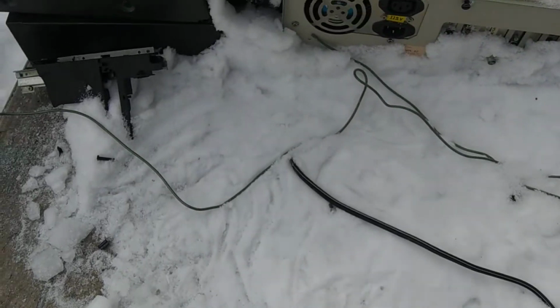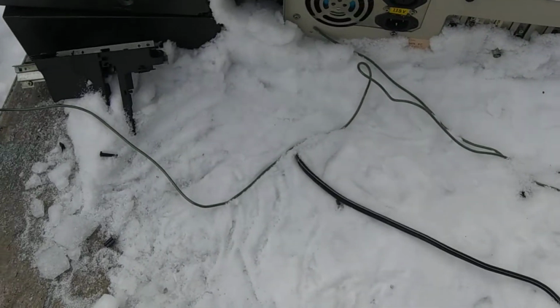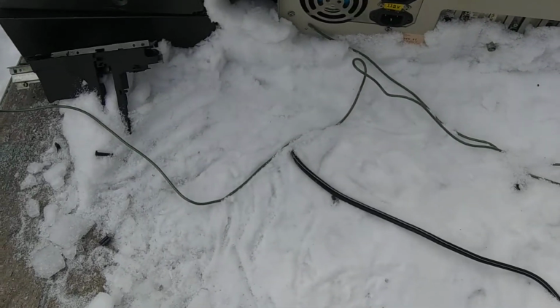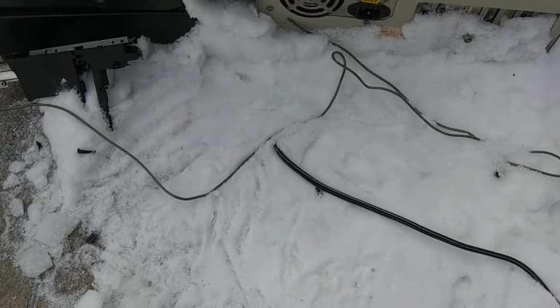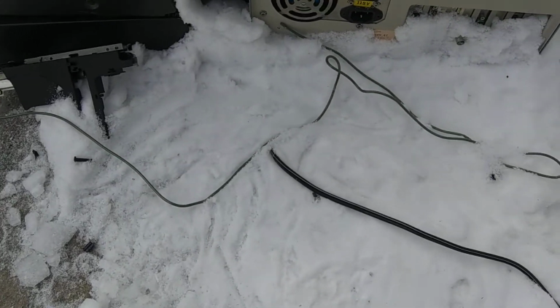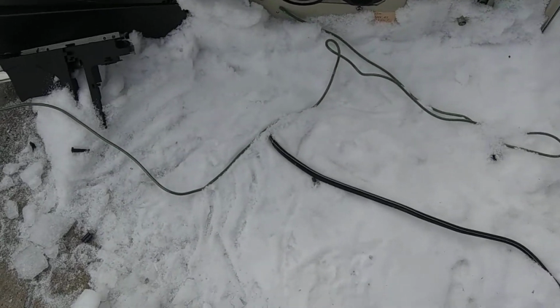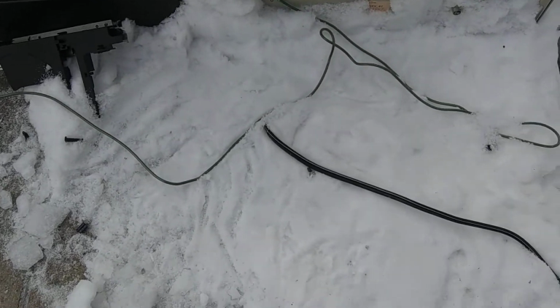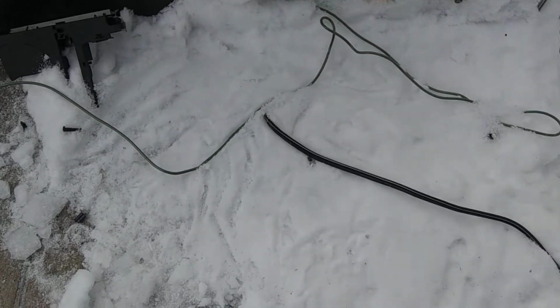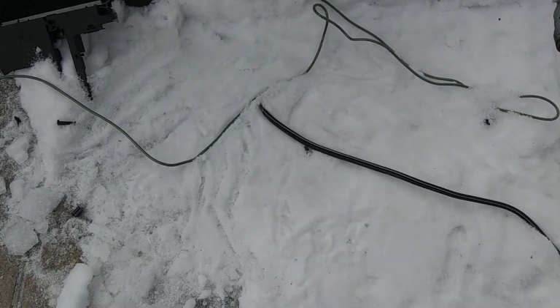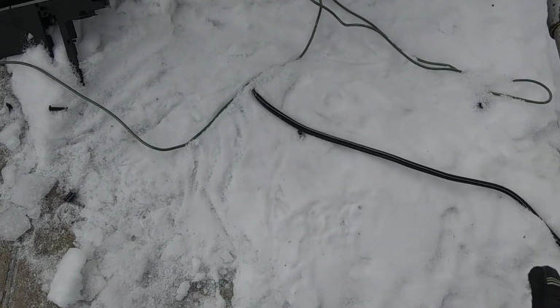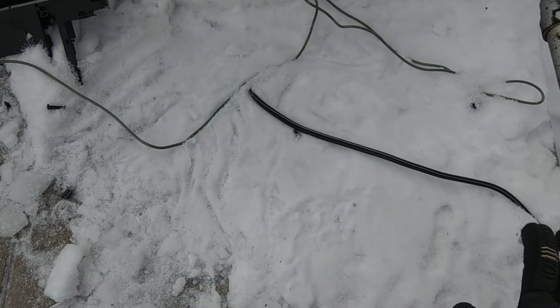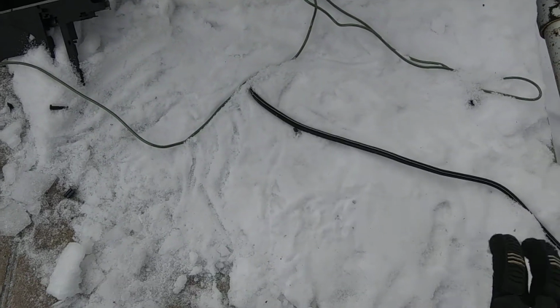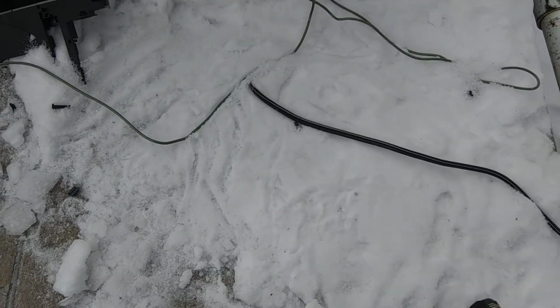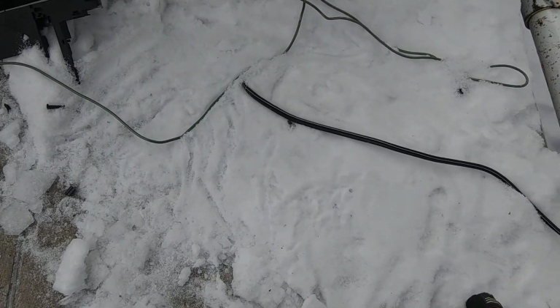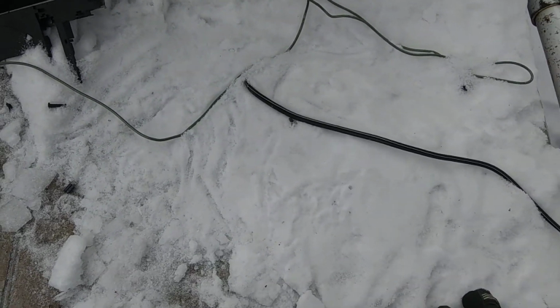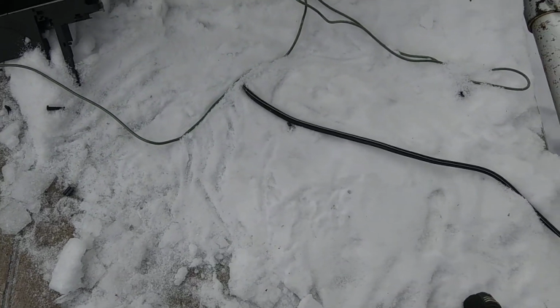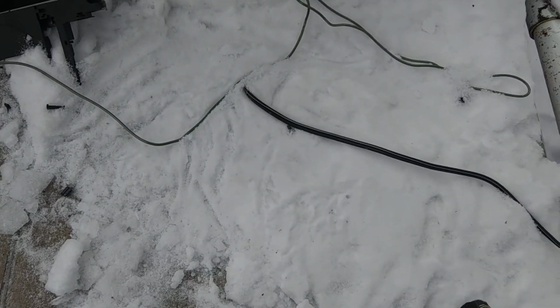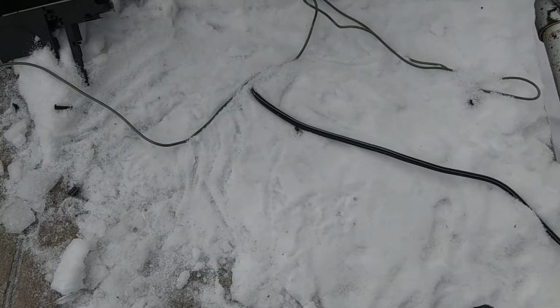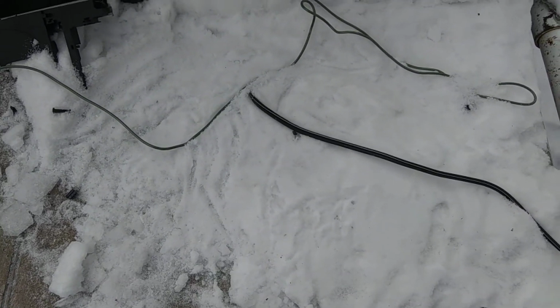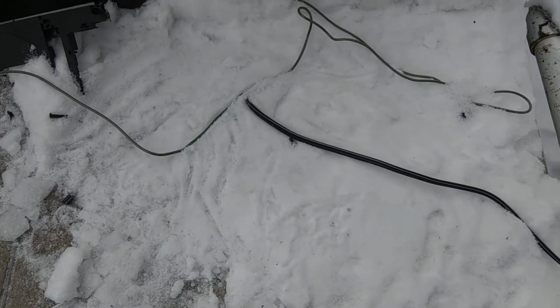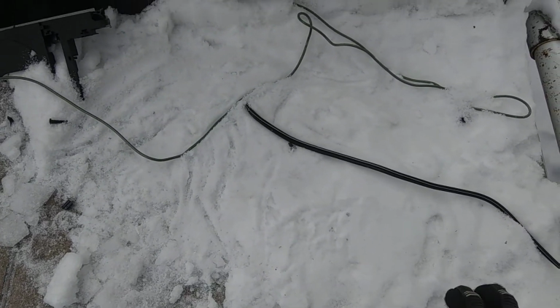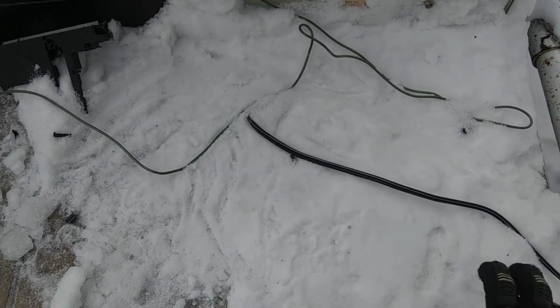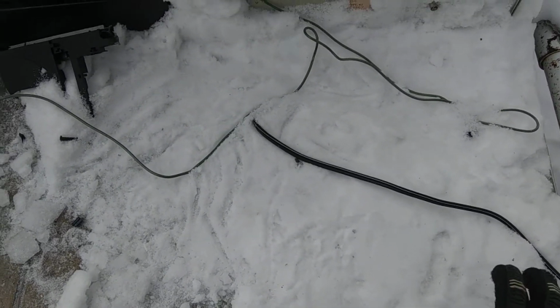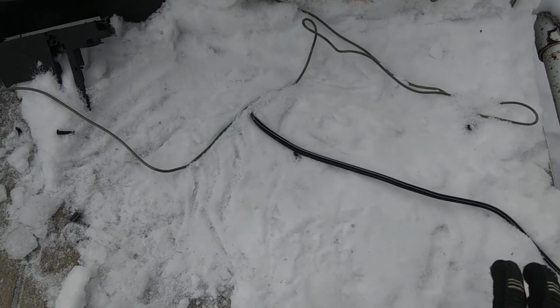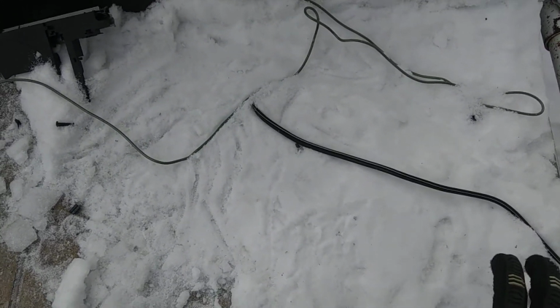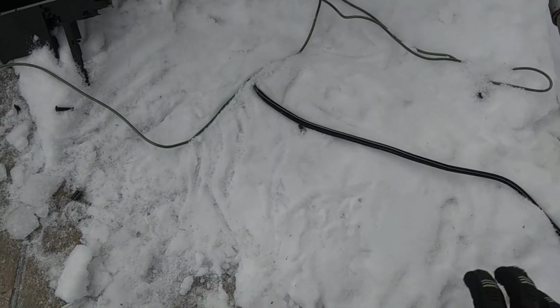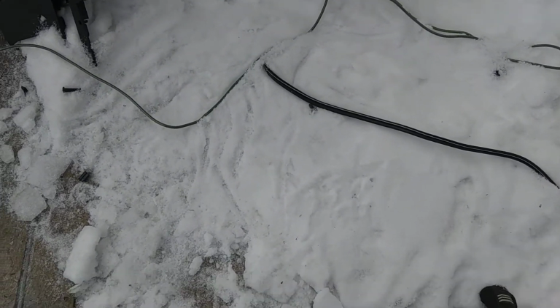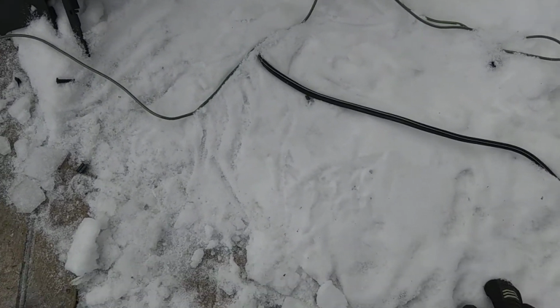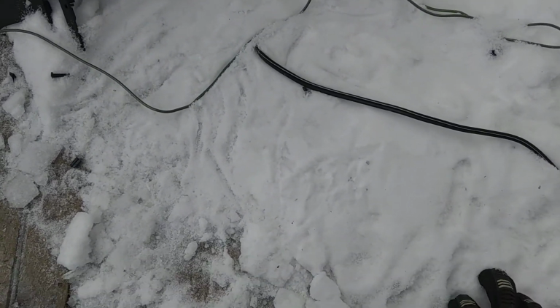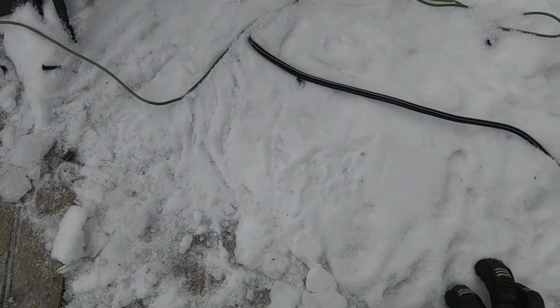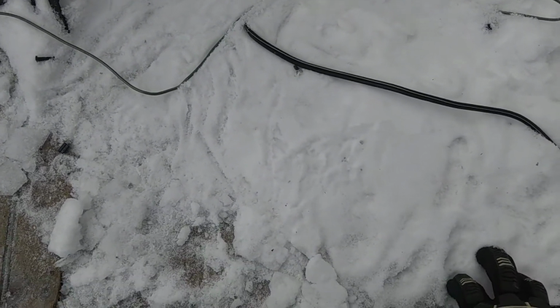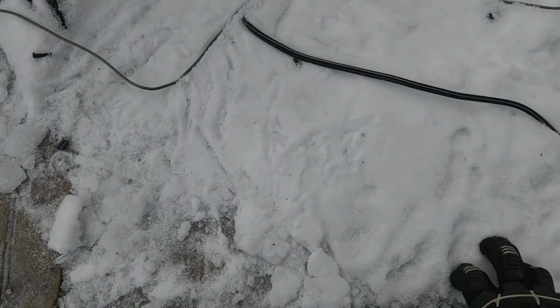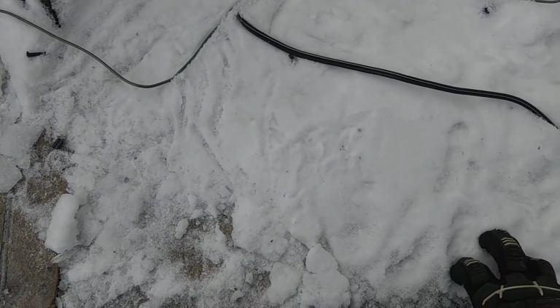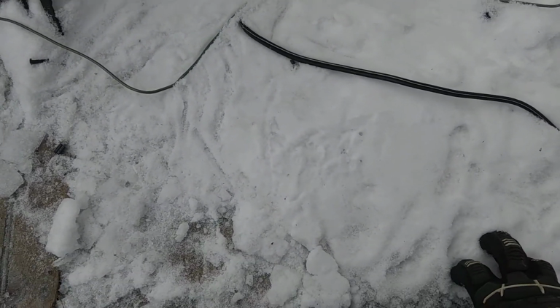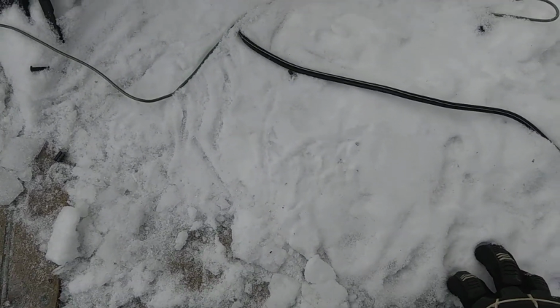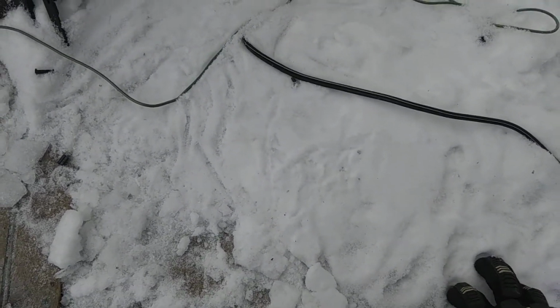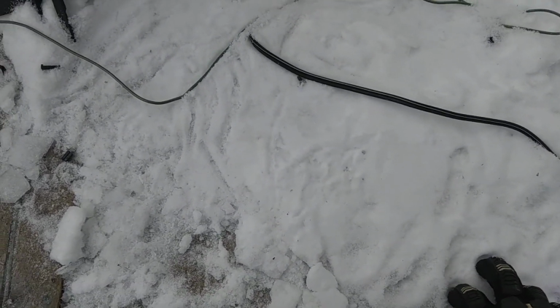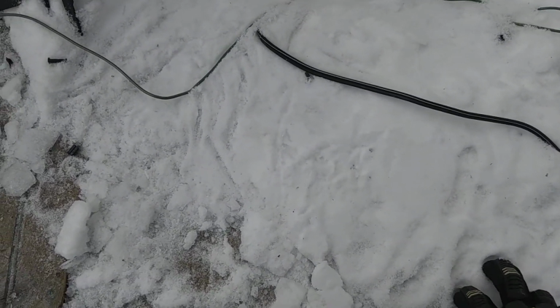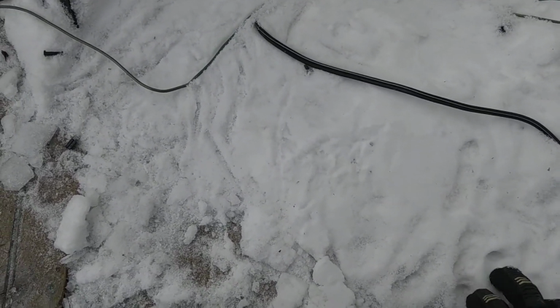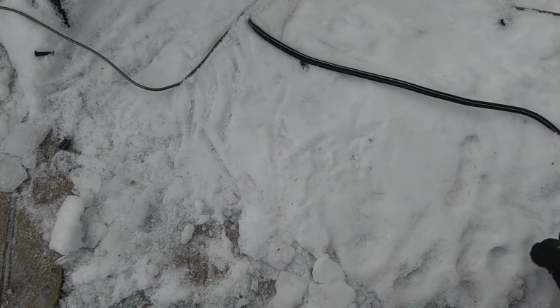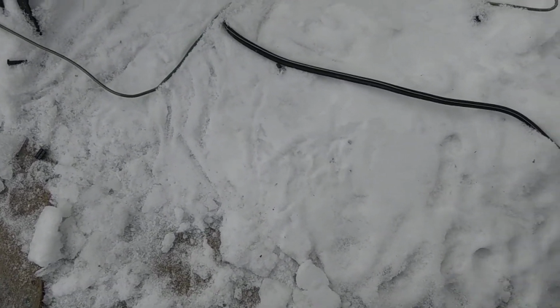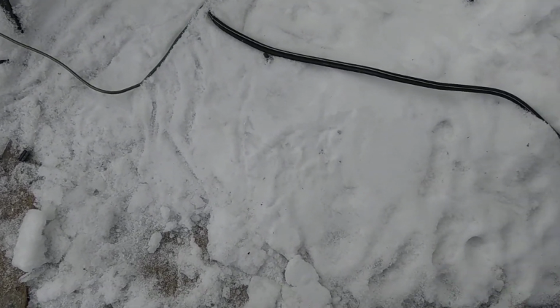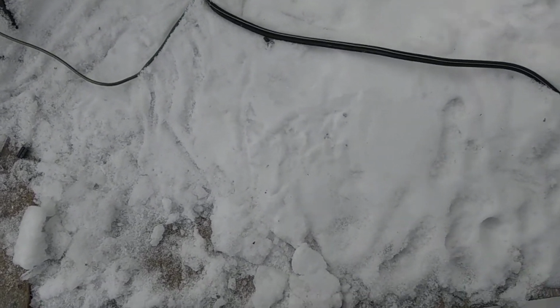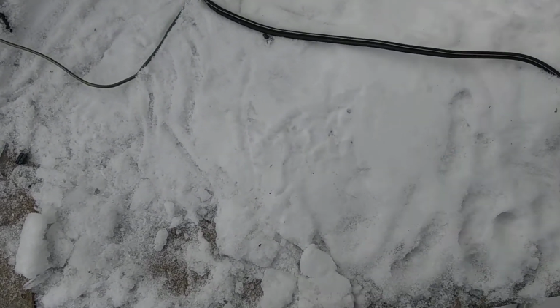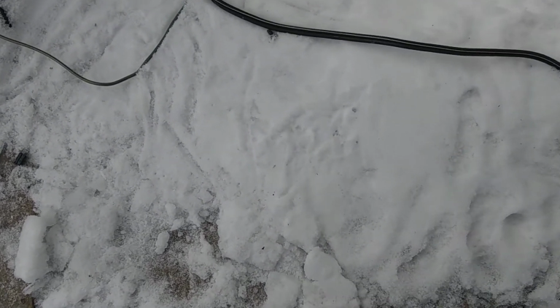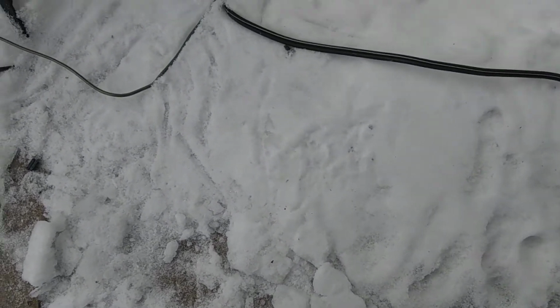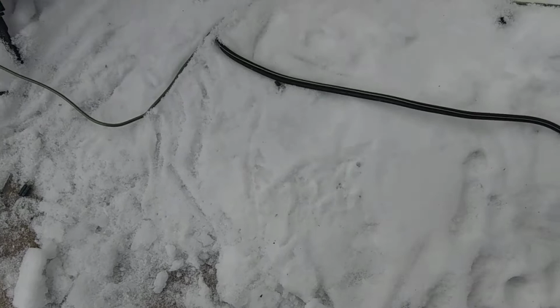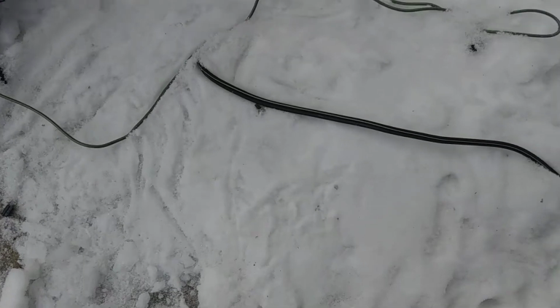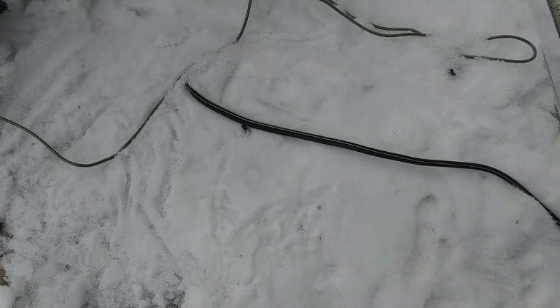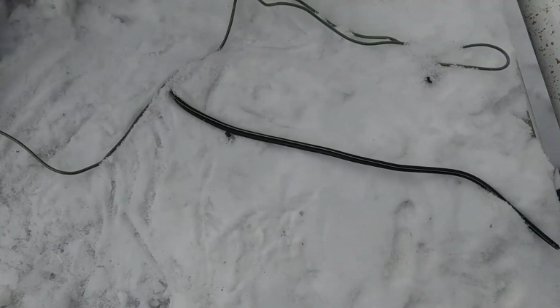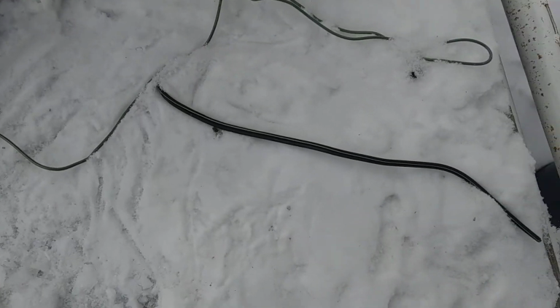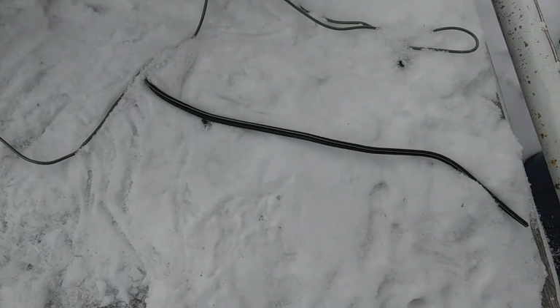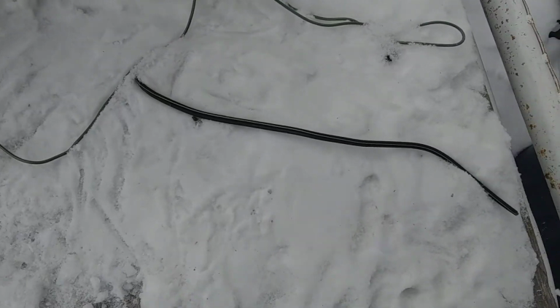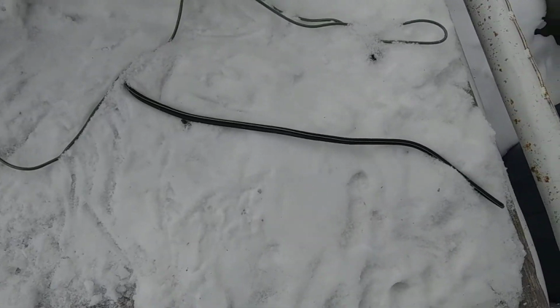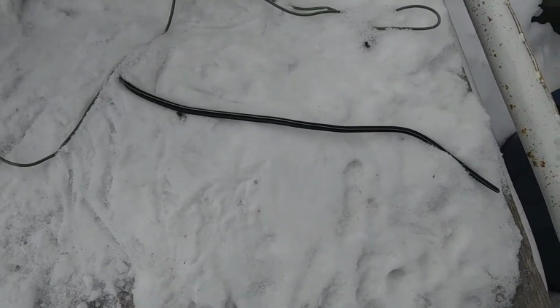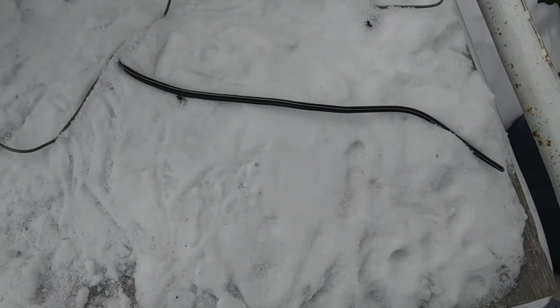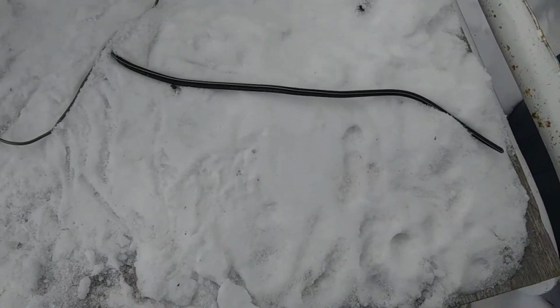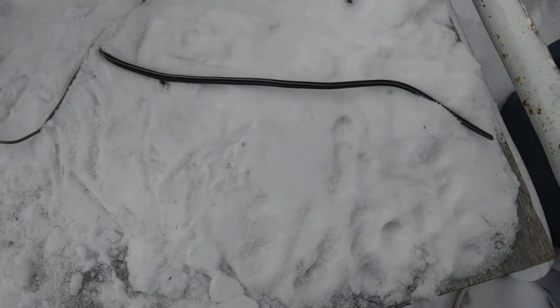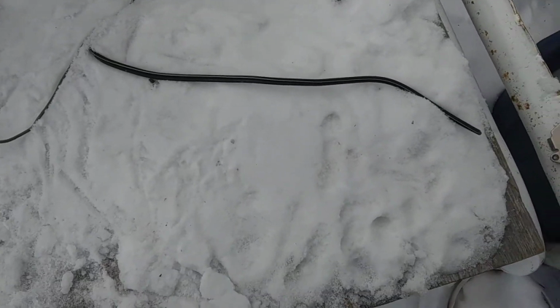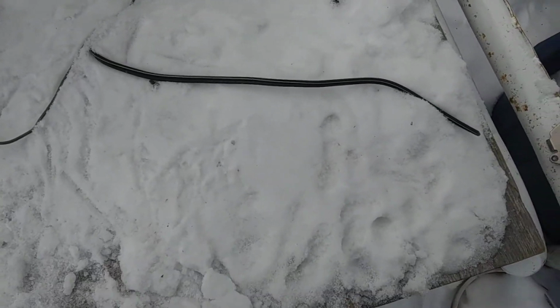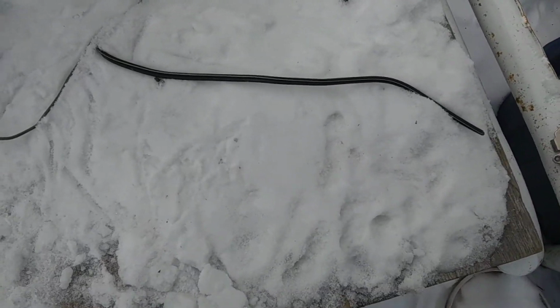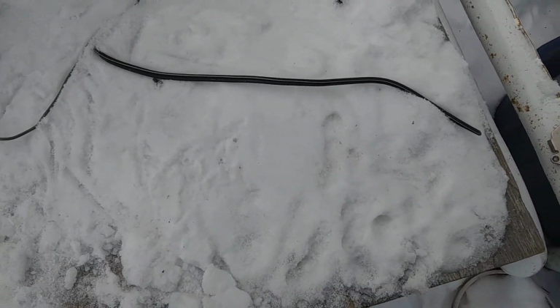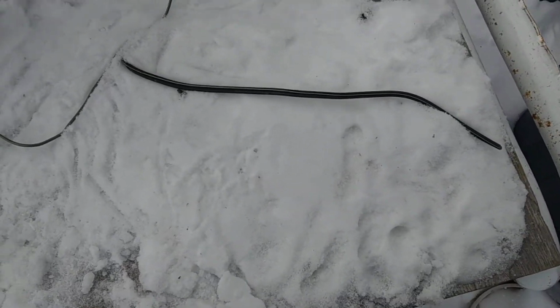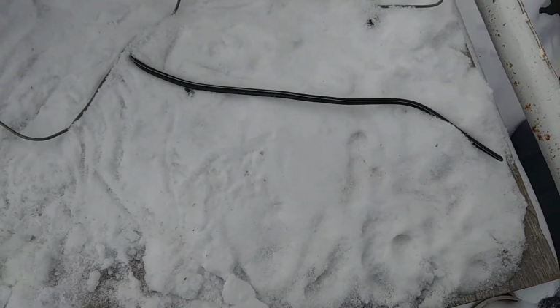Hey guys, welcome to the New England Scrapper, and today I'm going to give you quick tips on how to sort out your wire.